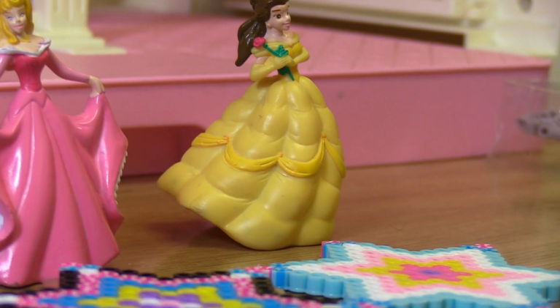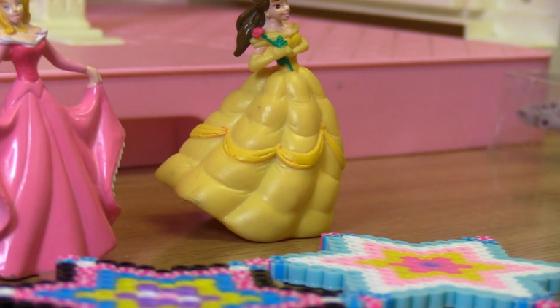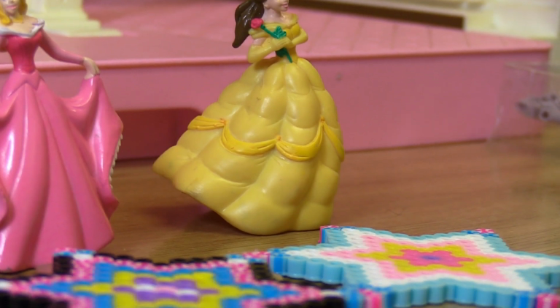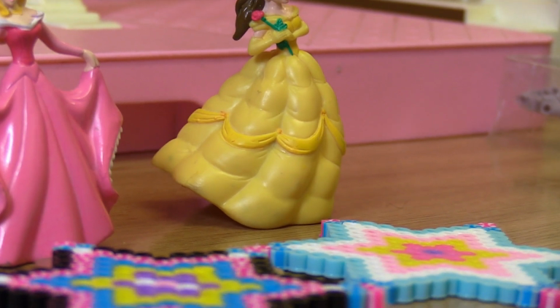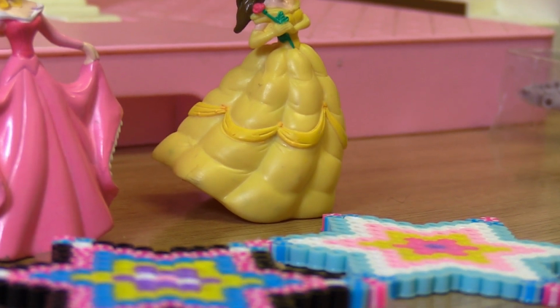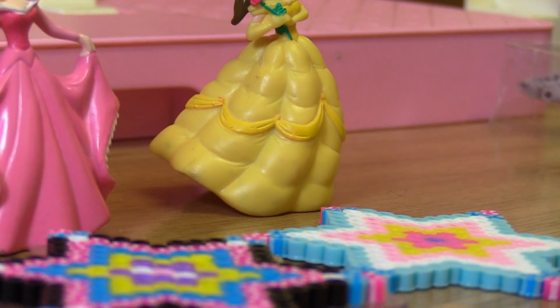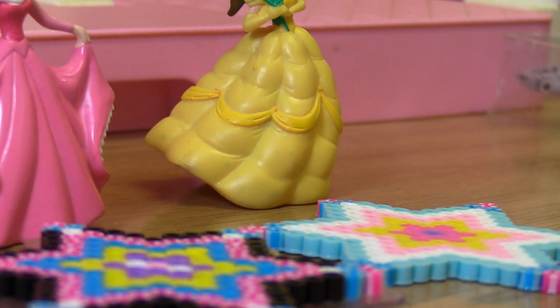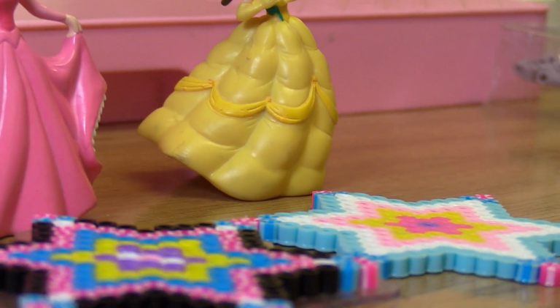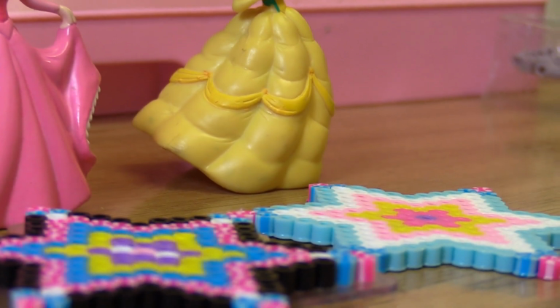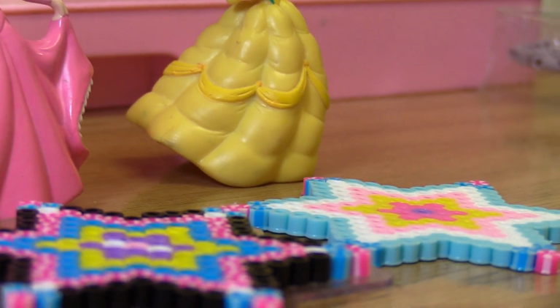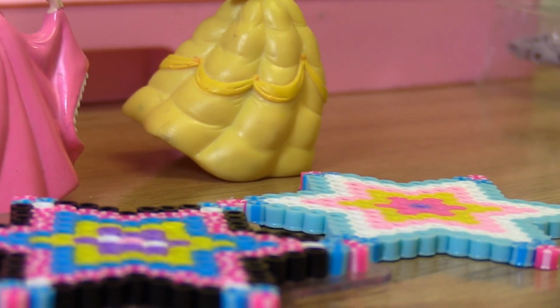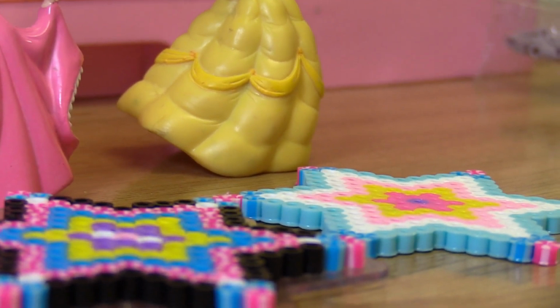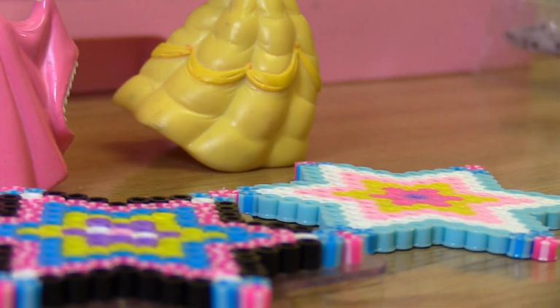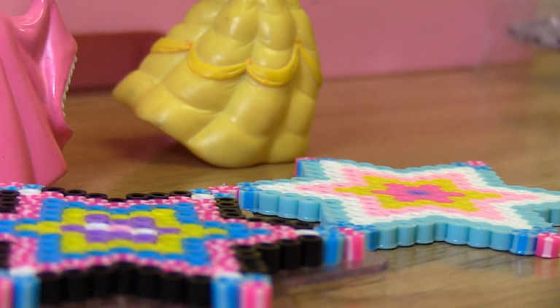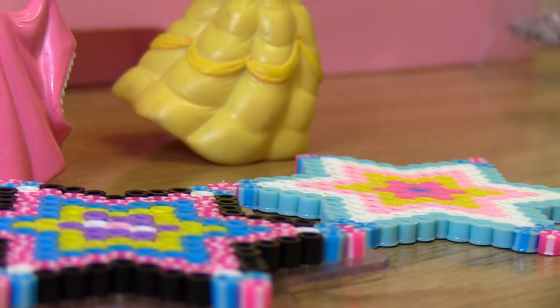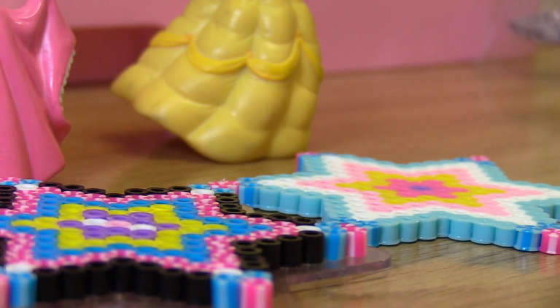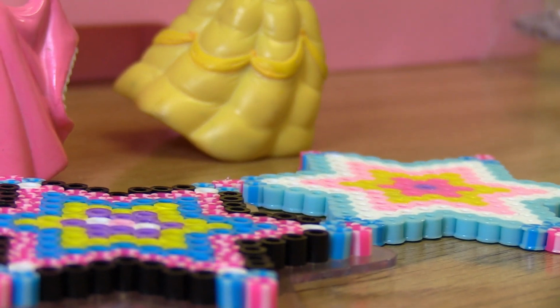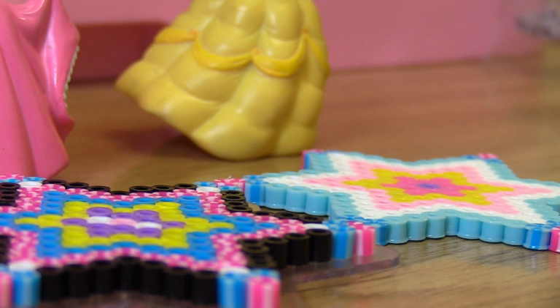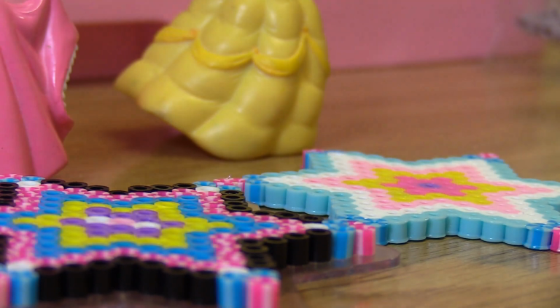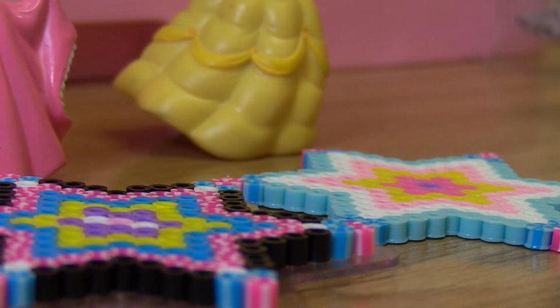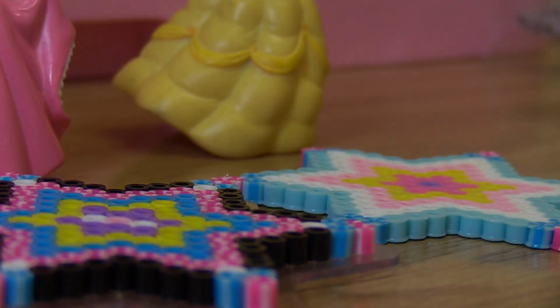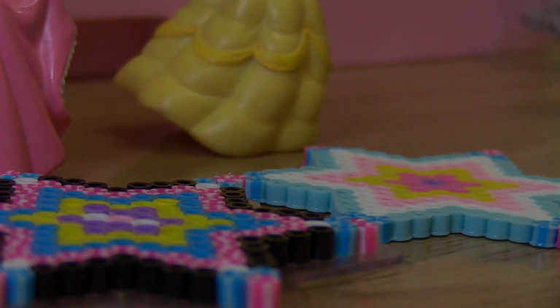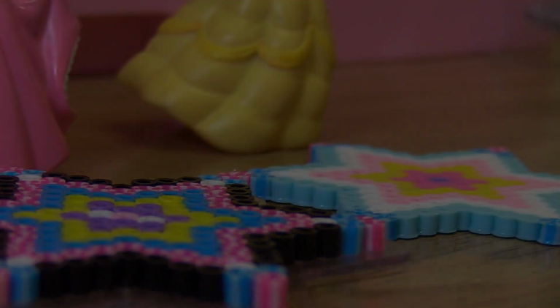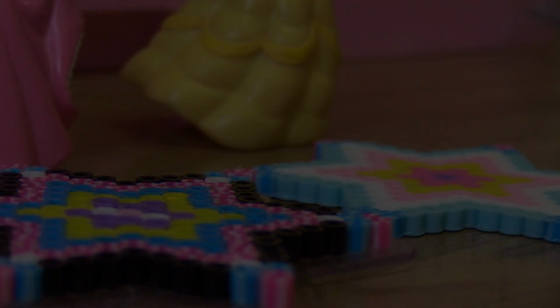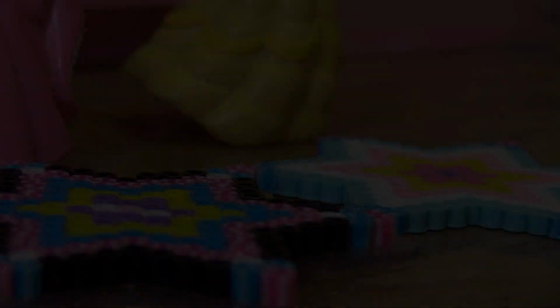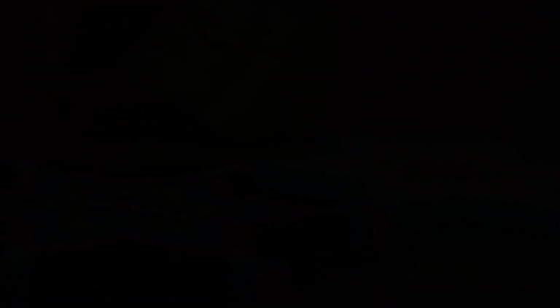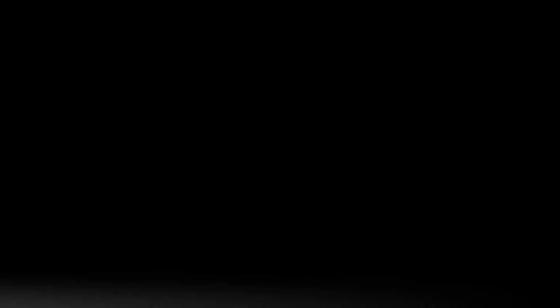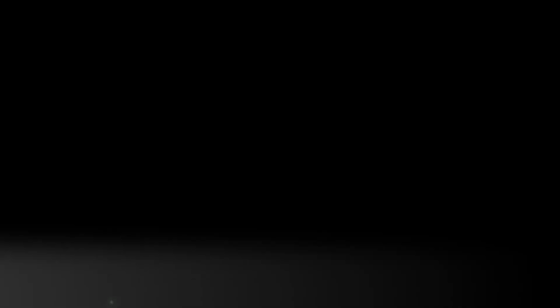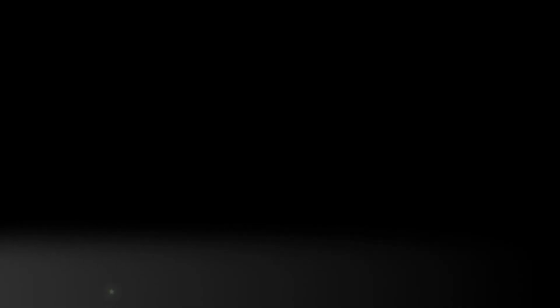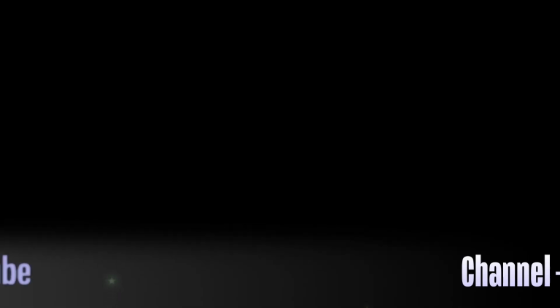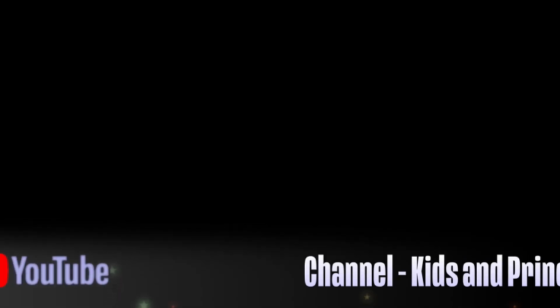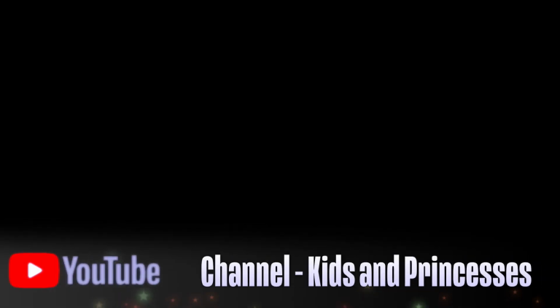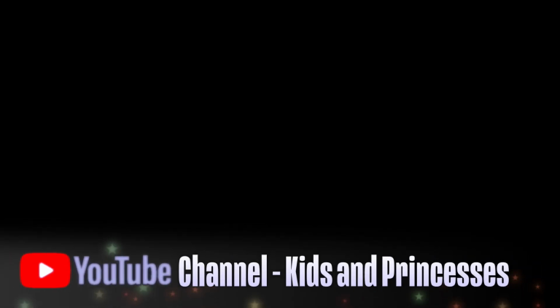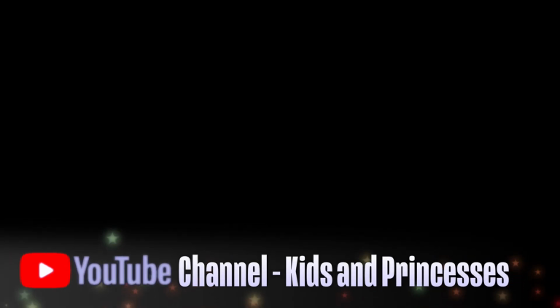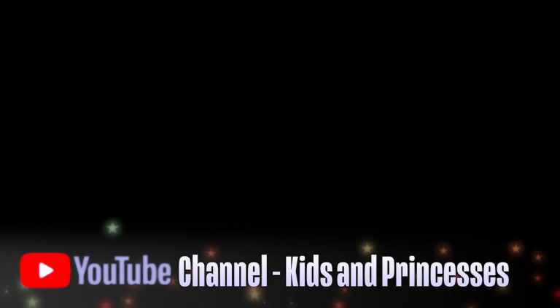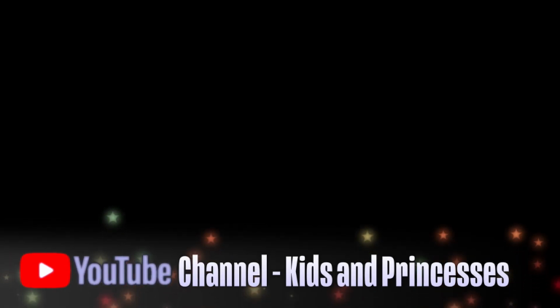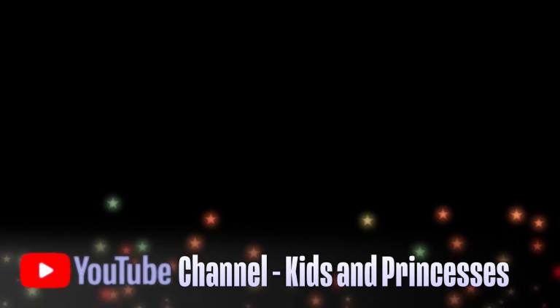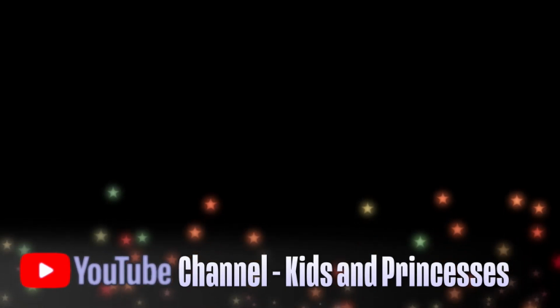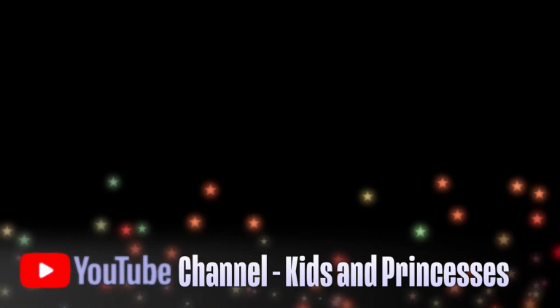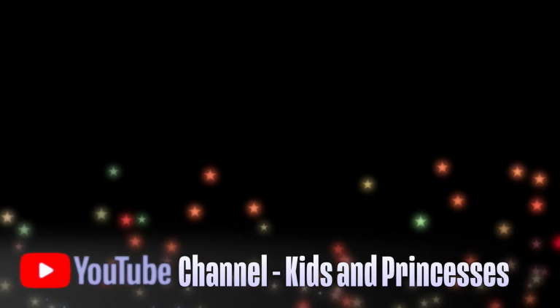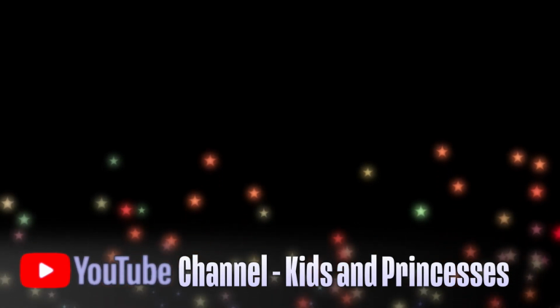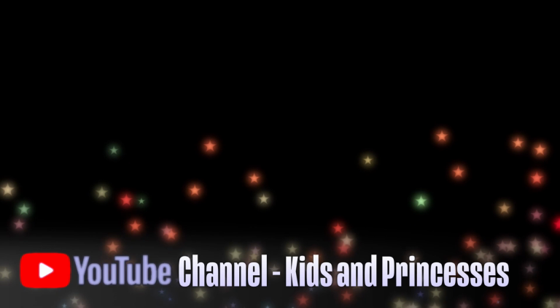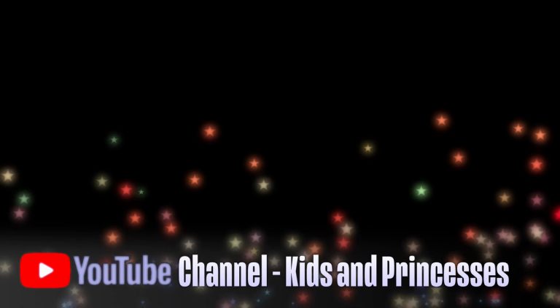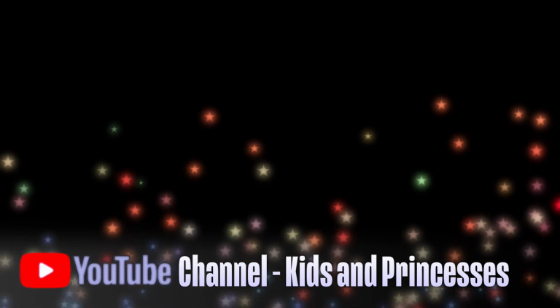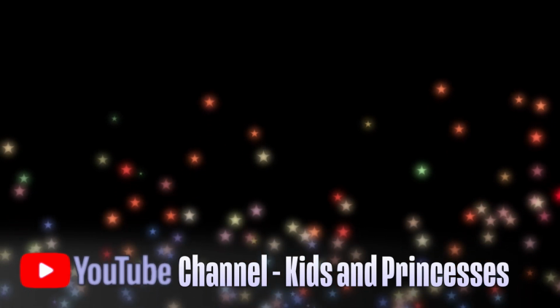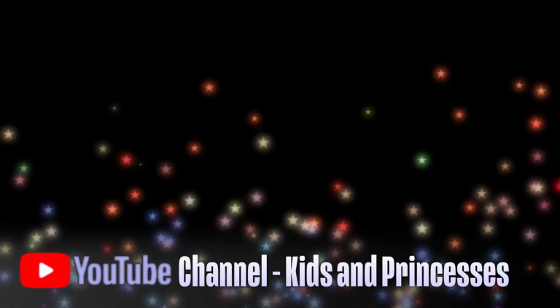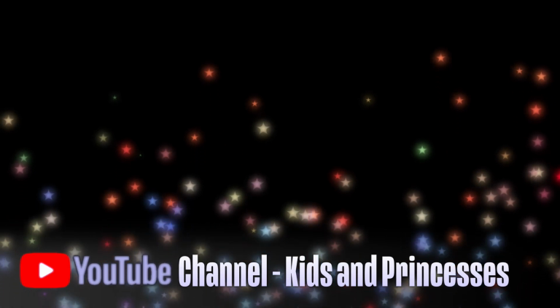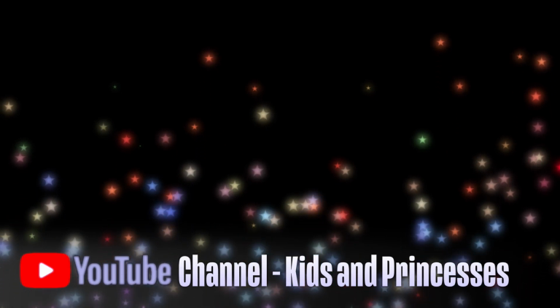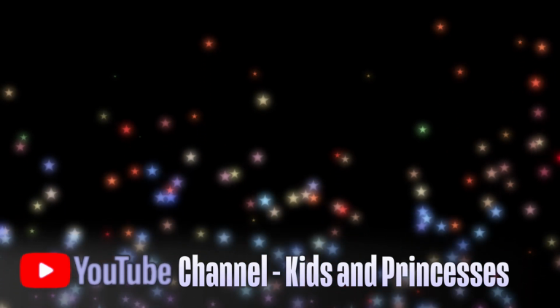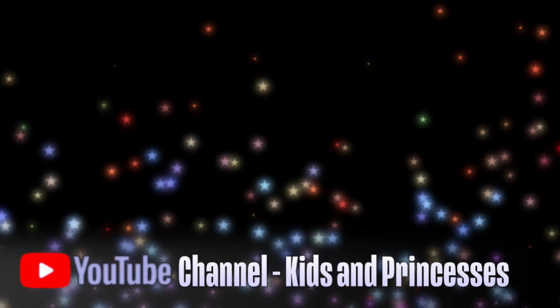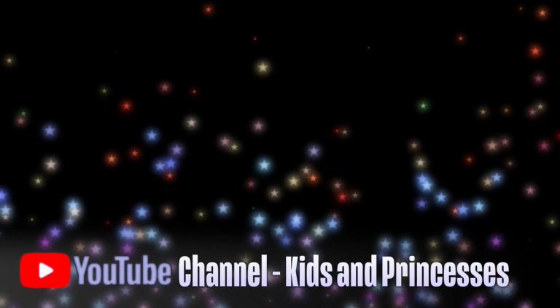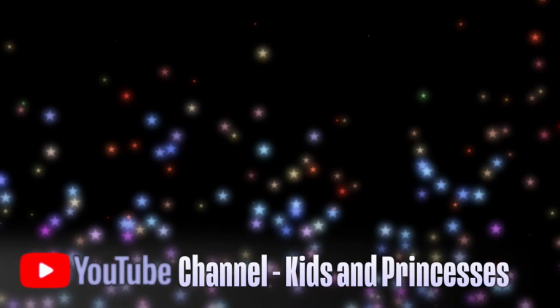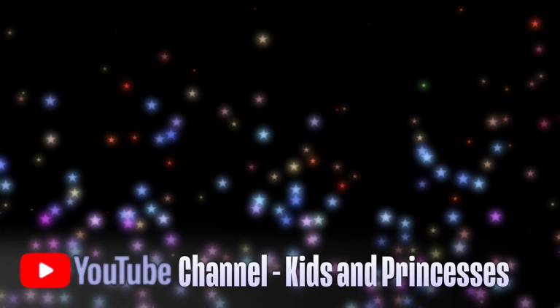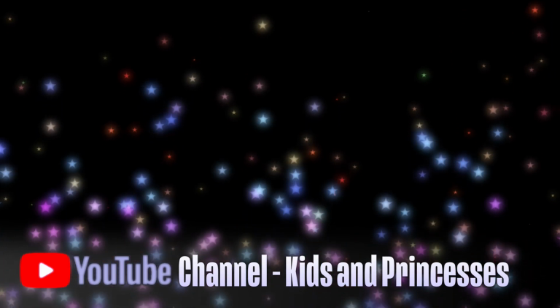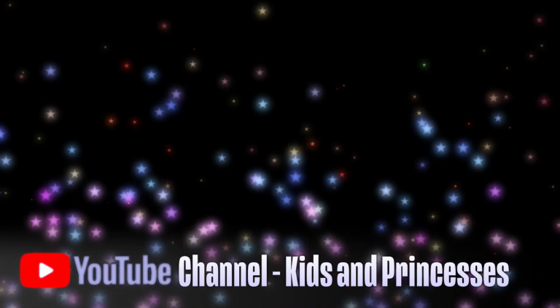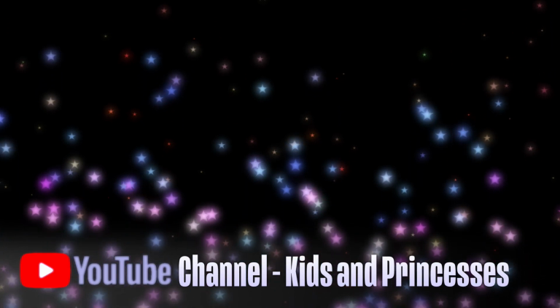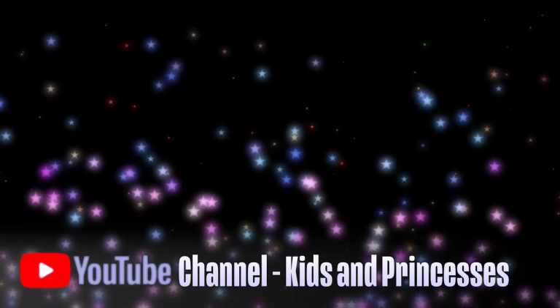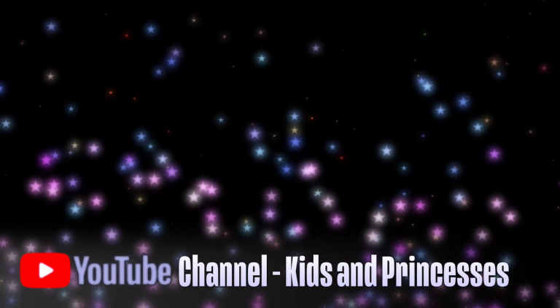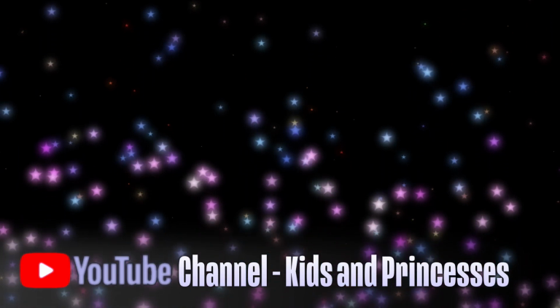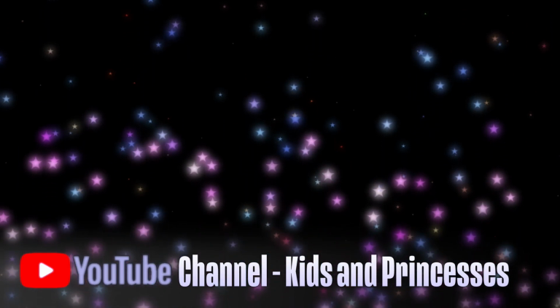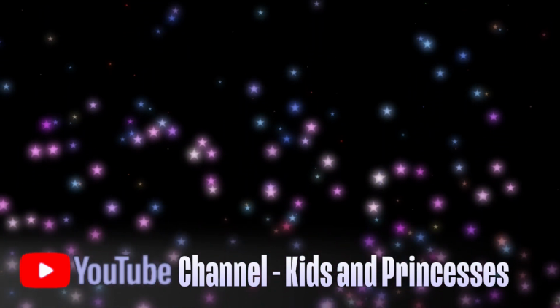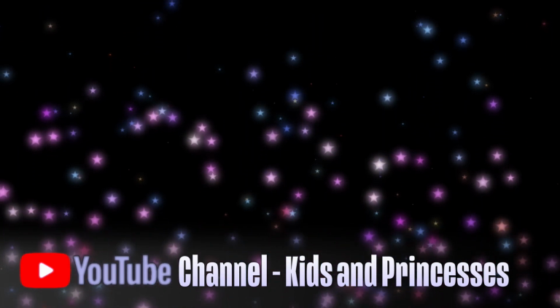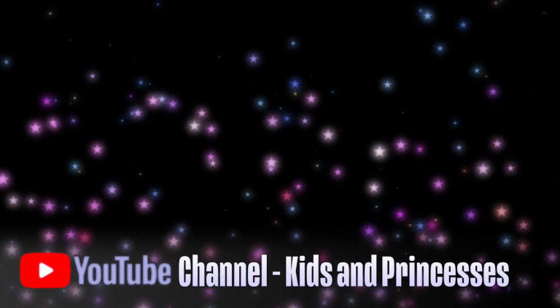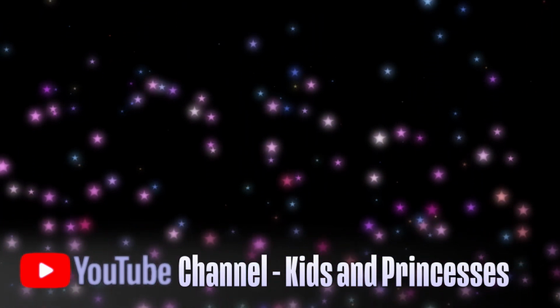Please subscribe! You want to know when the next video is coming up — bye bye!